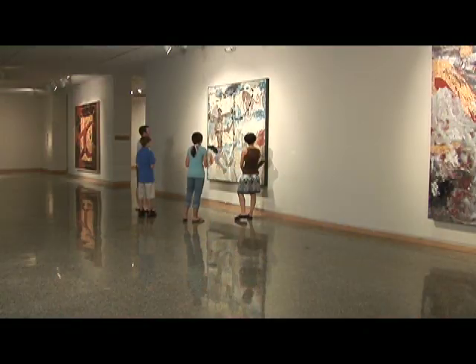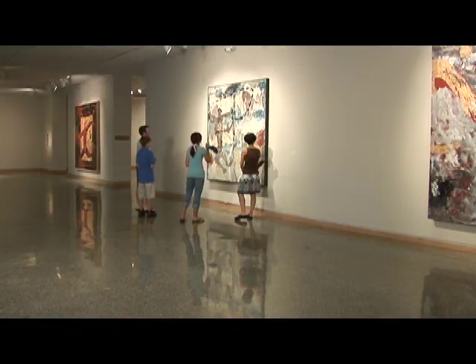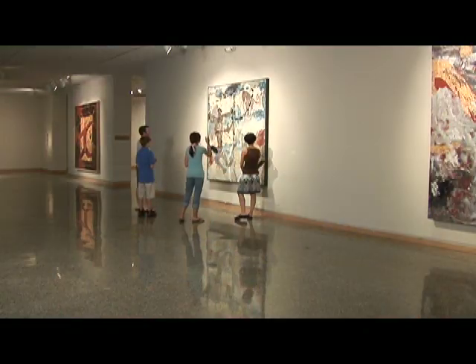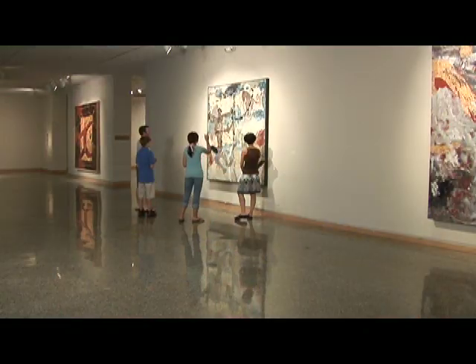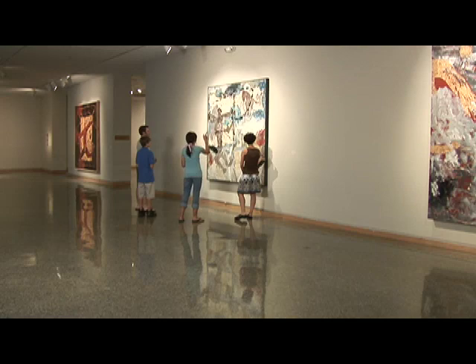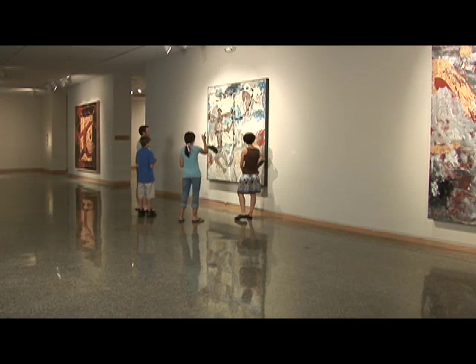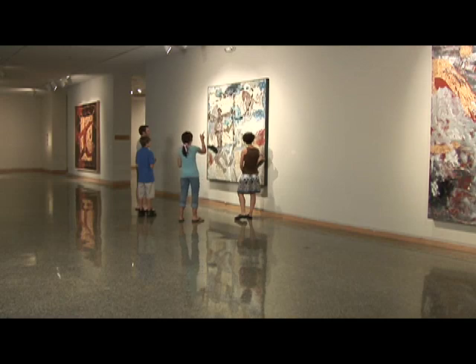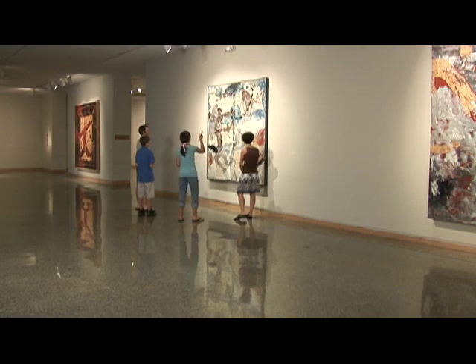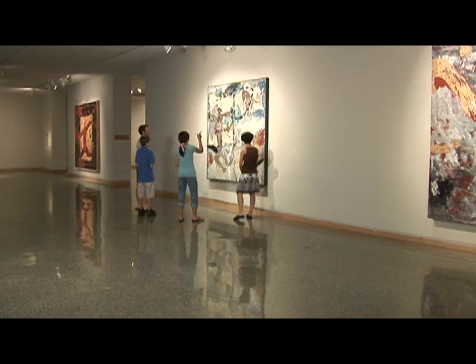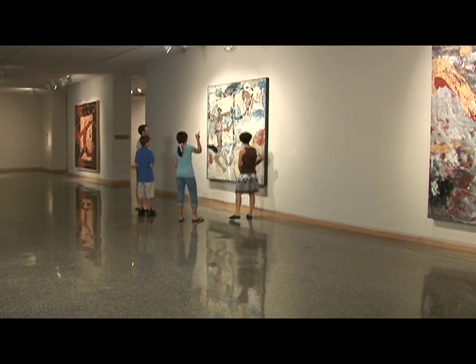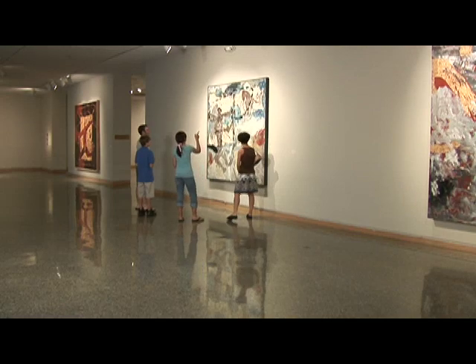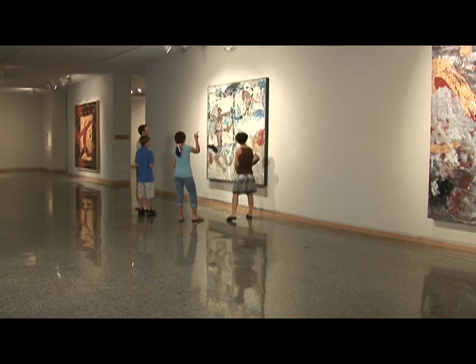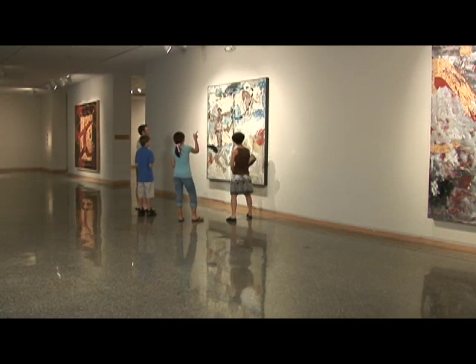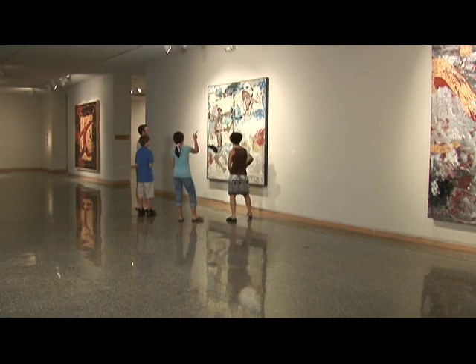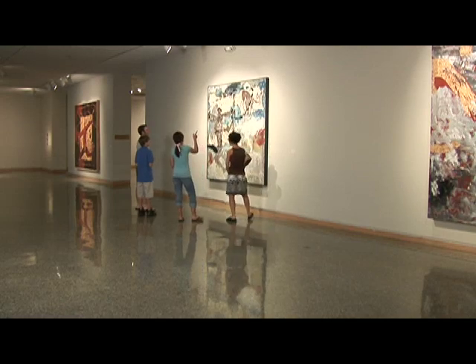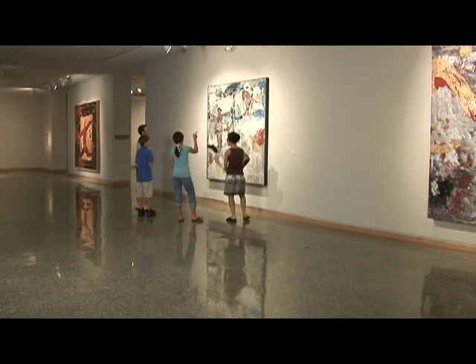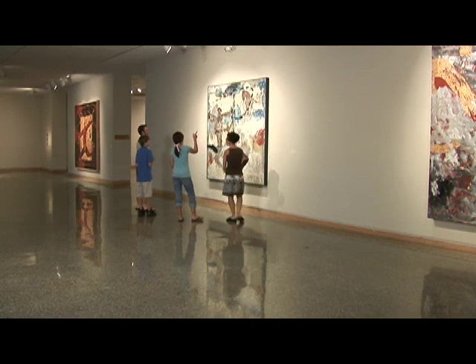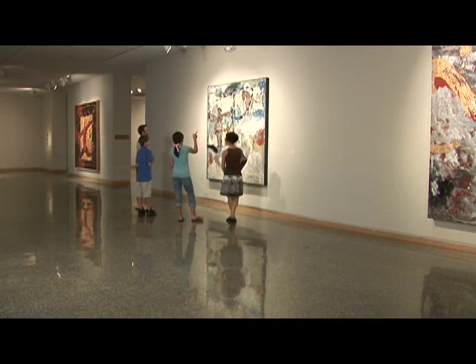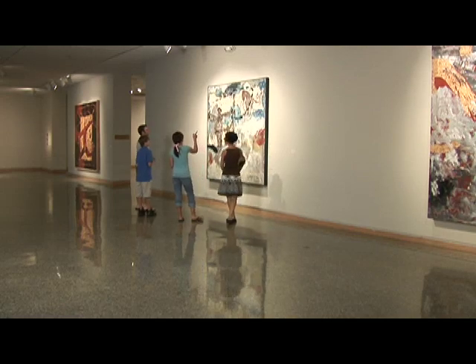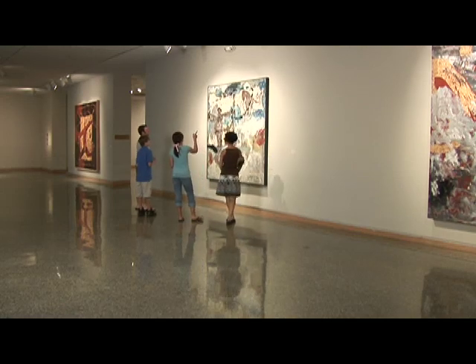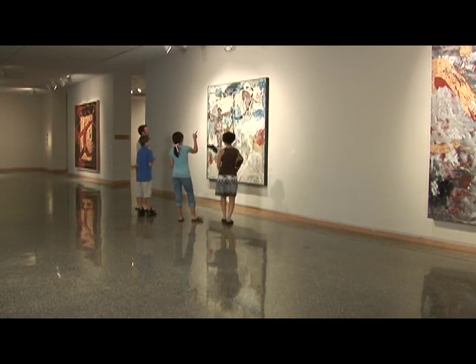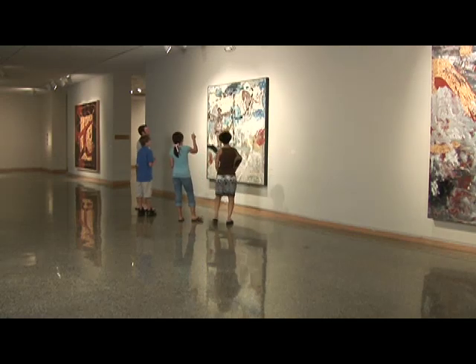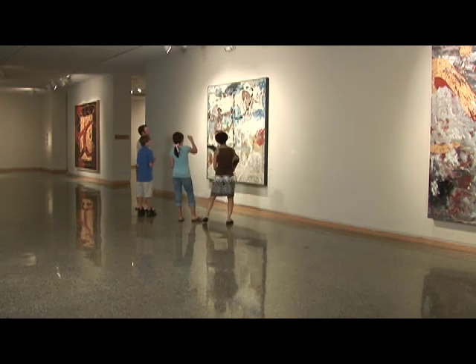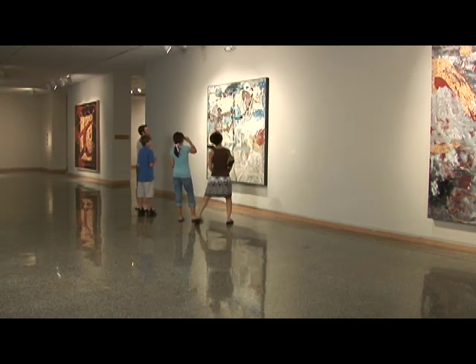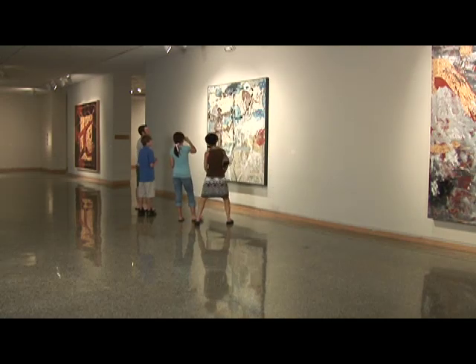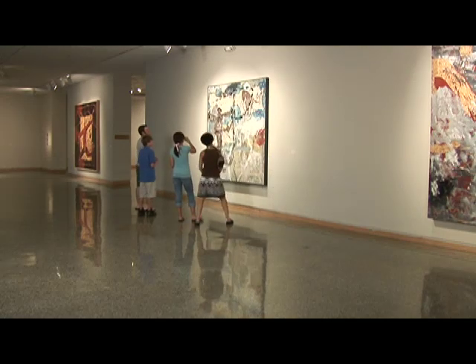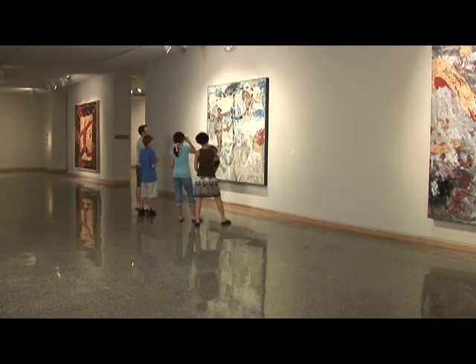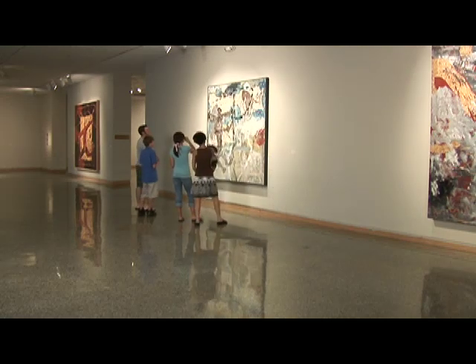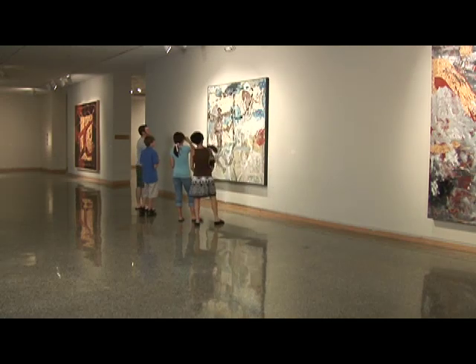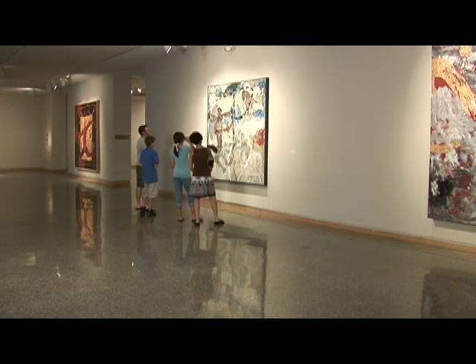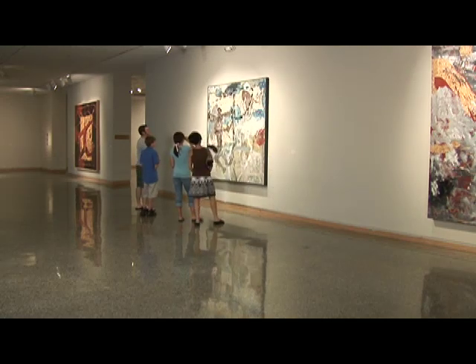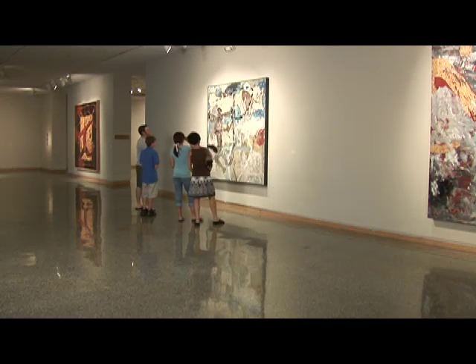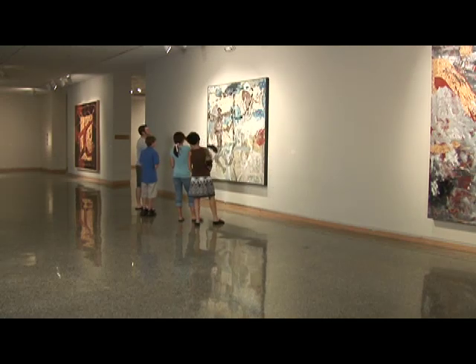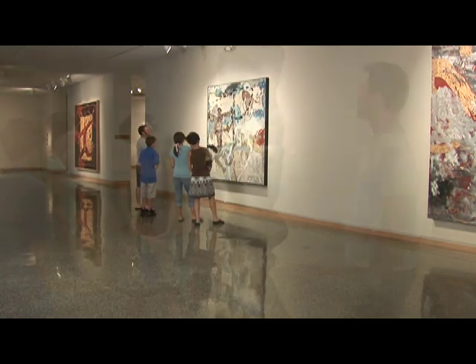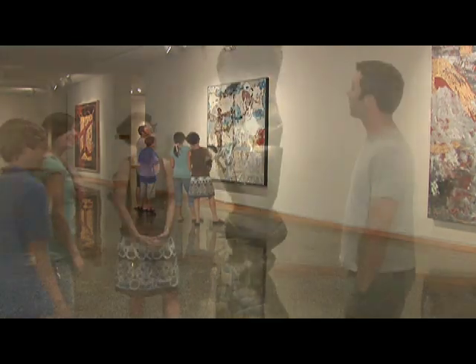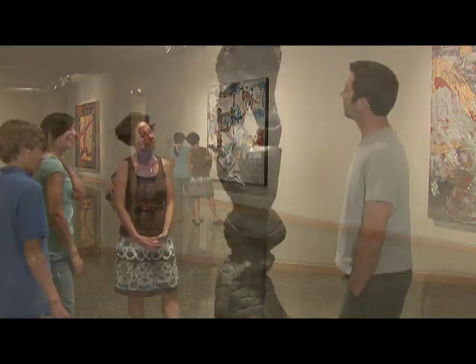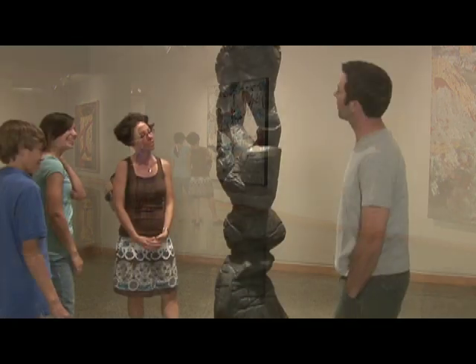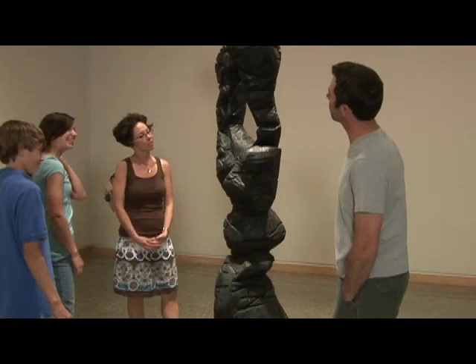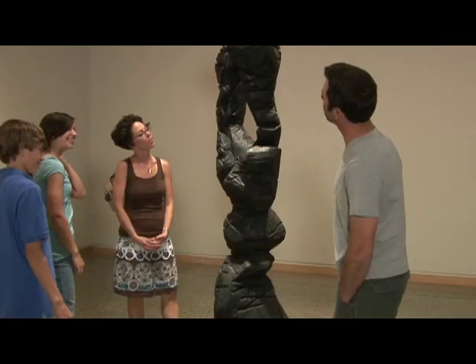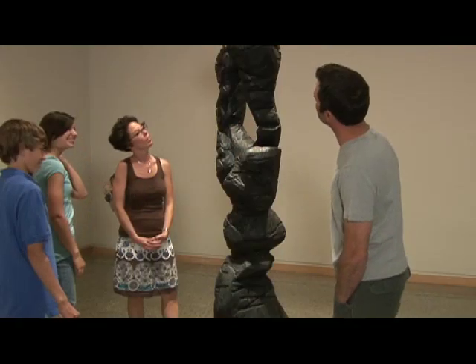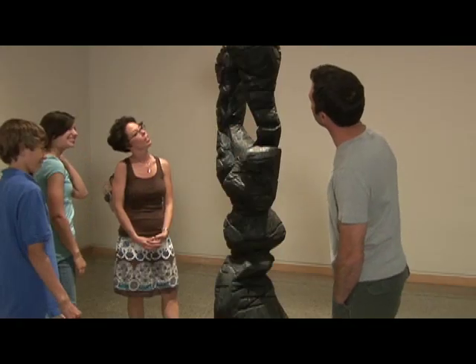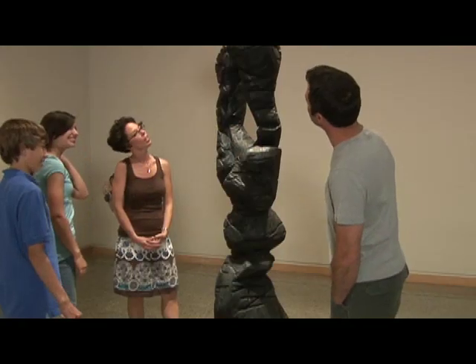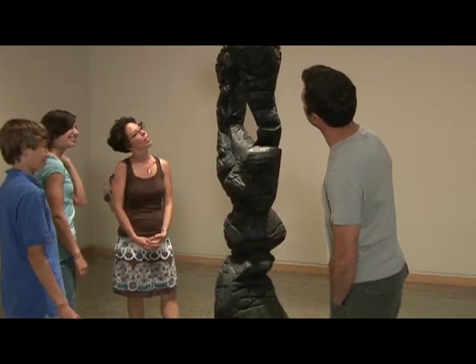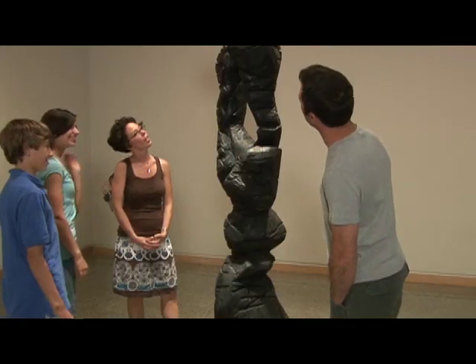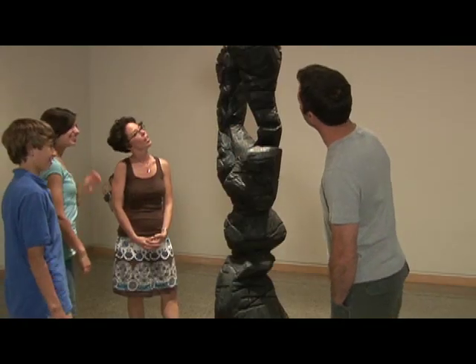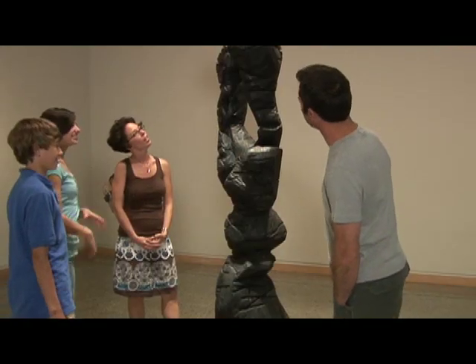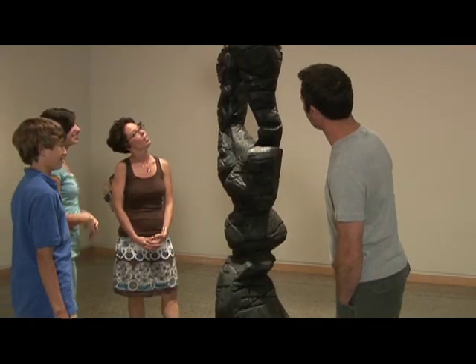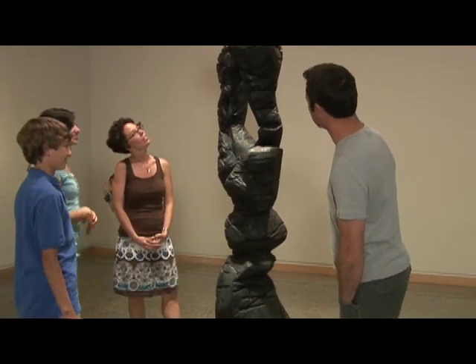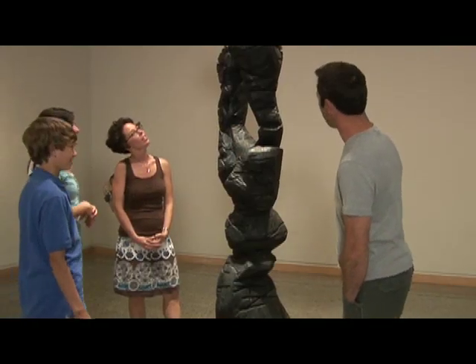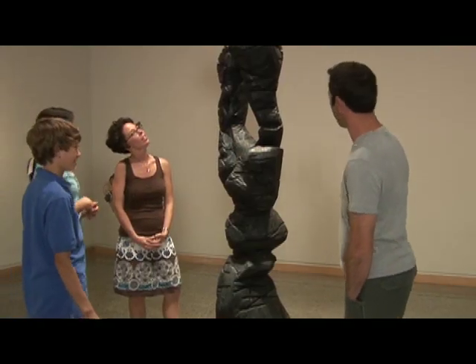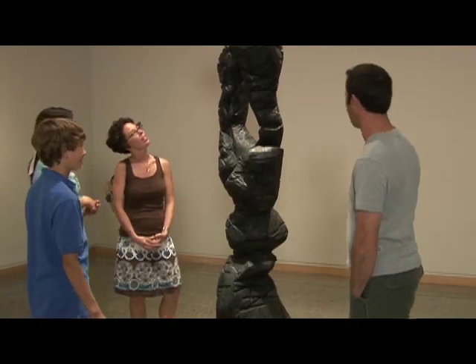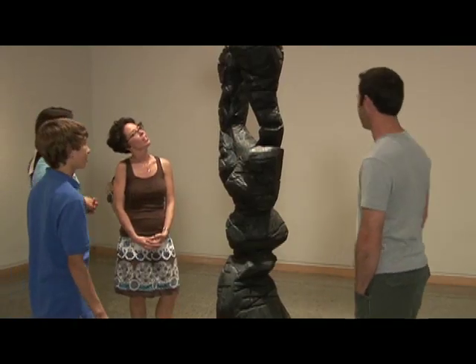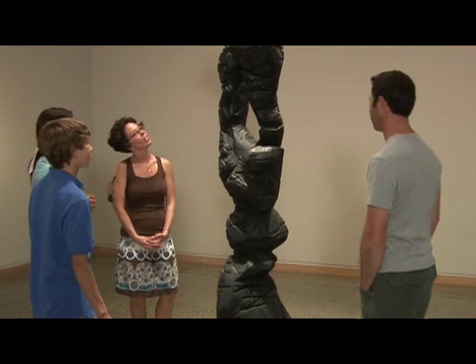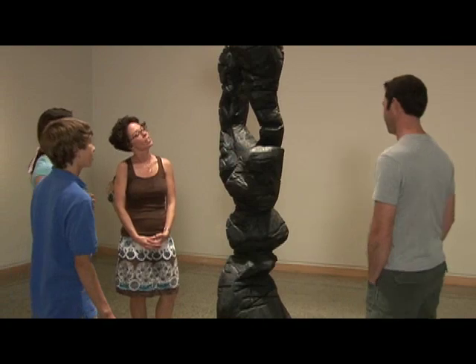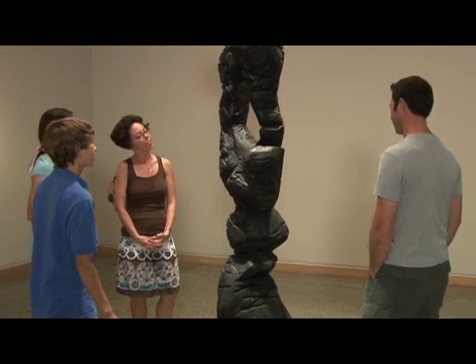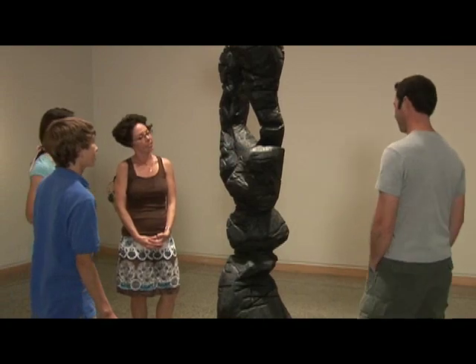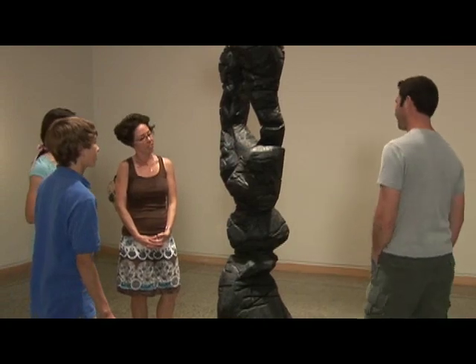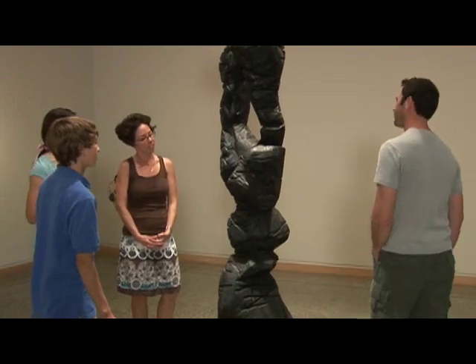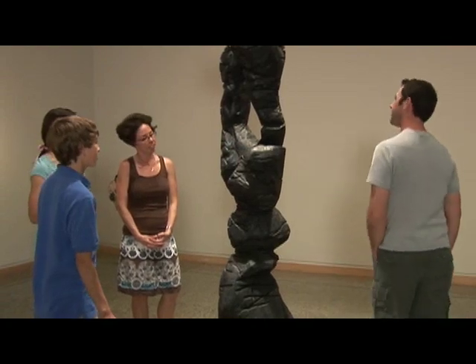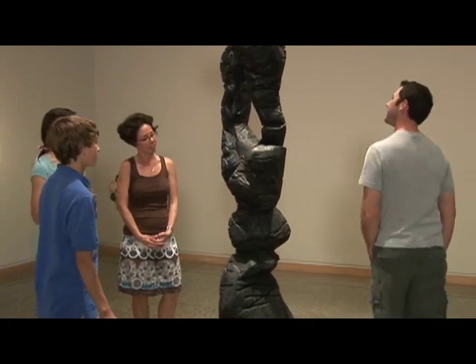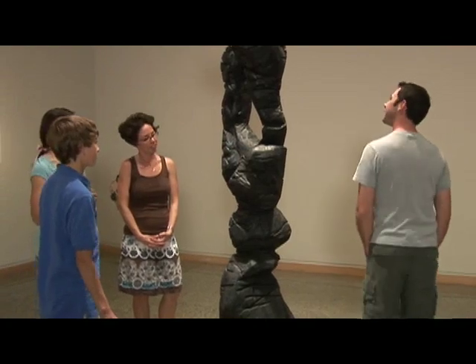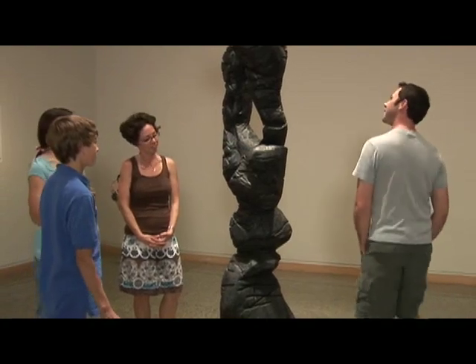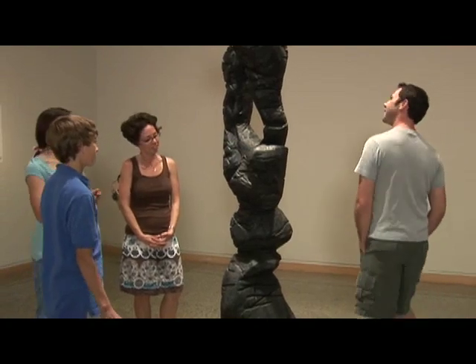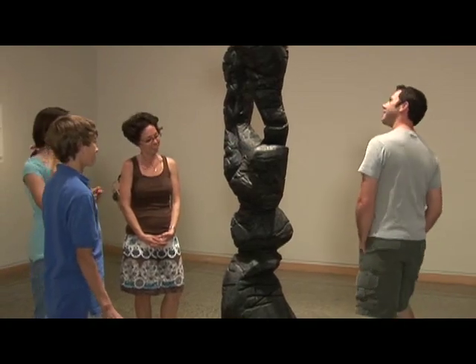Today we started the day off at Rockford Art Museum, brought our daughter Lauren and her friend Adam. We'd never been there before so we thought we'd go and check it out.